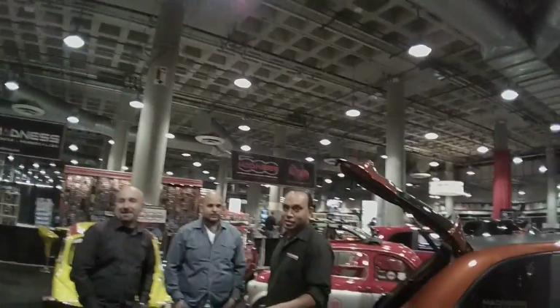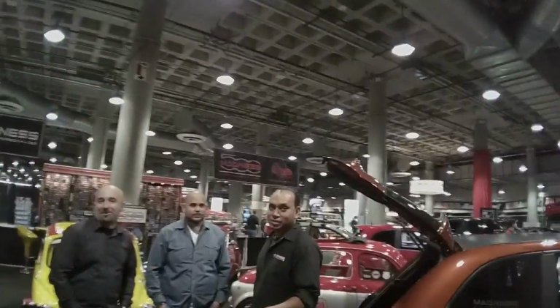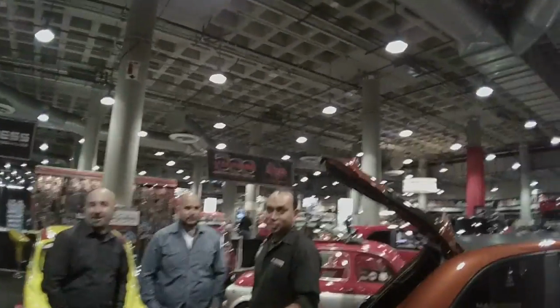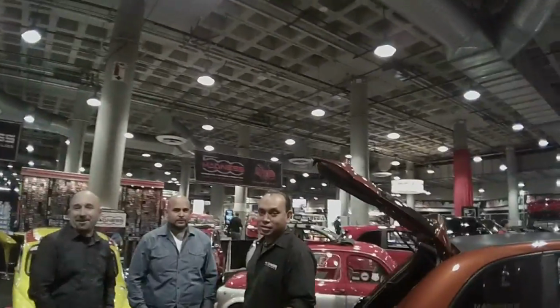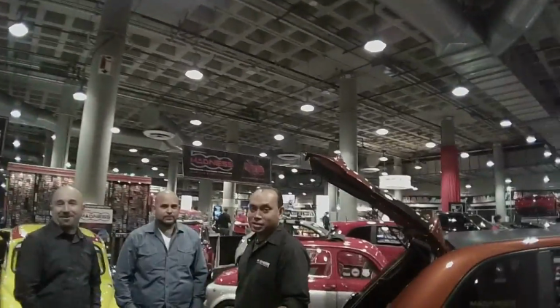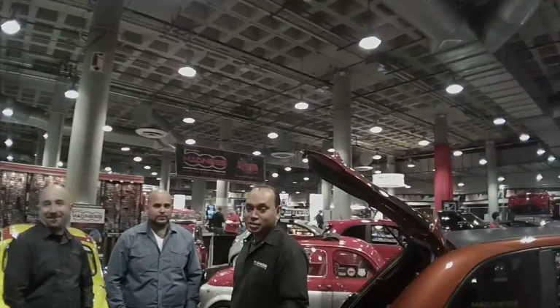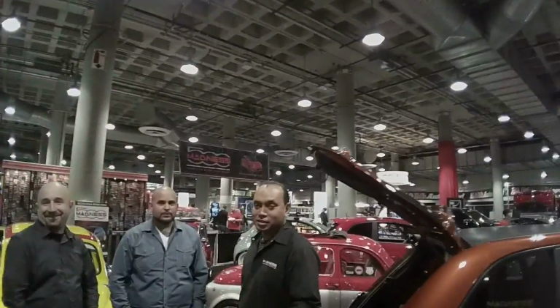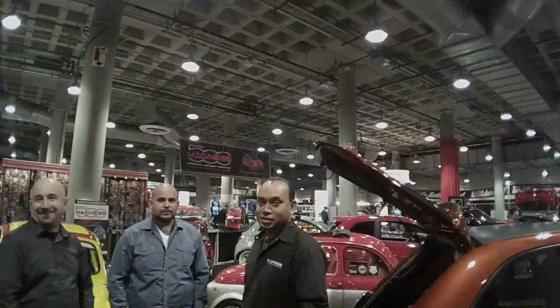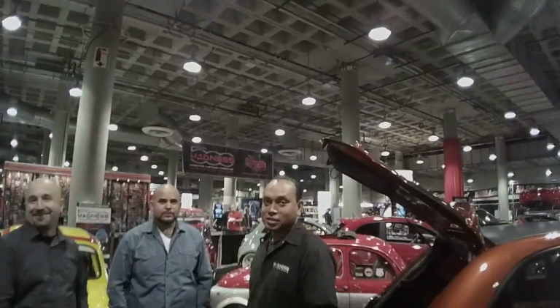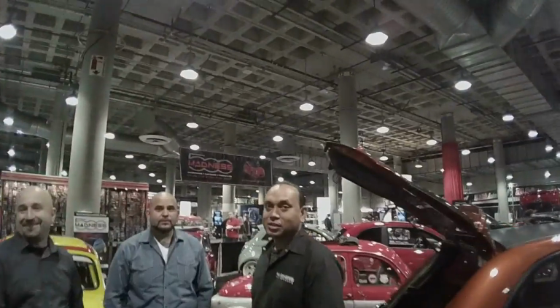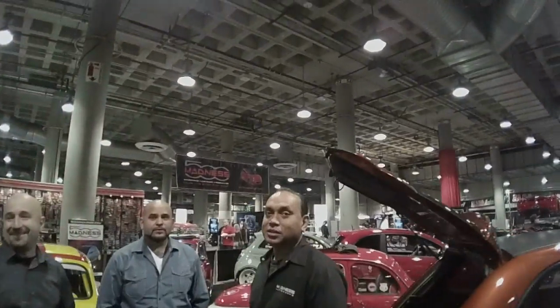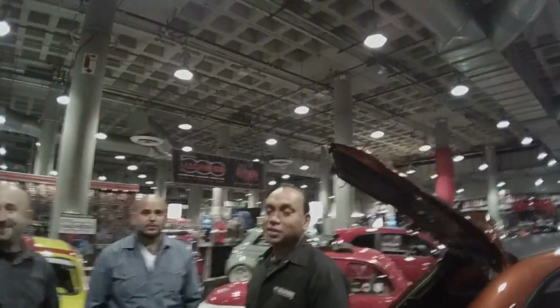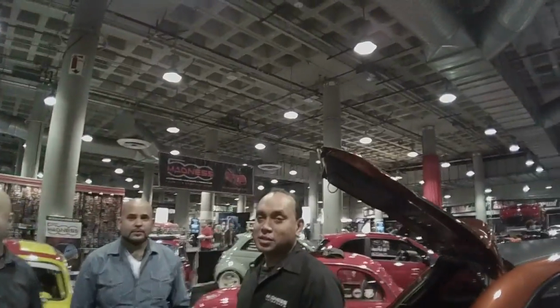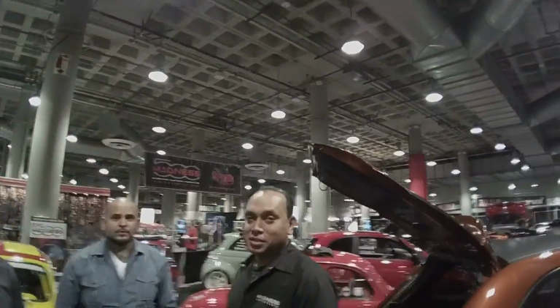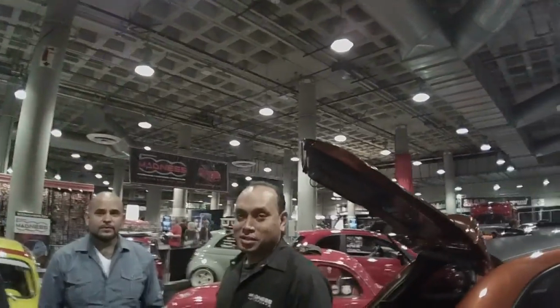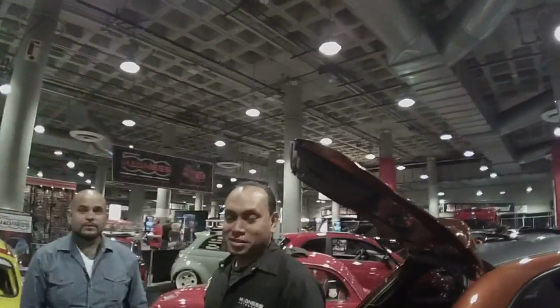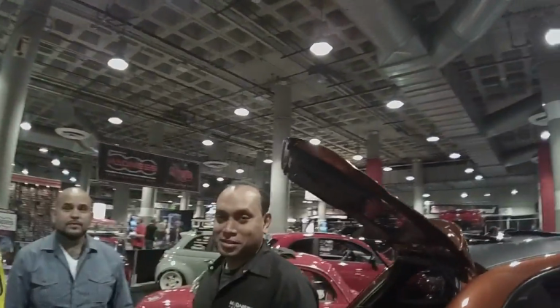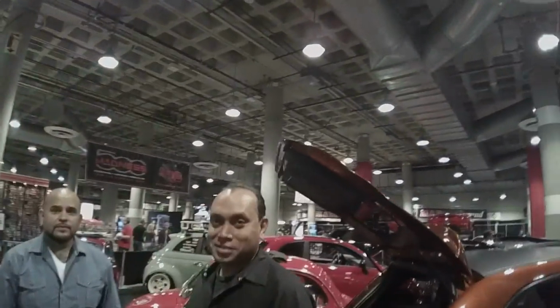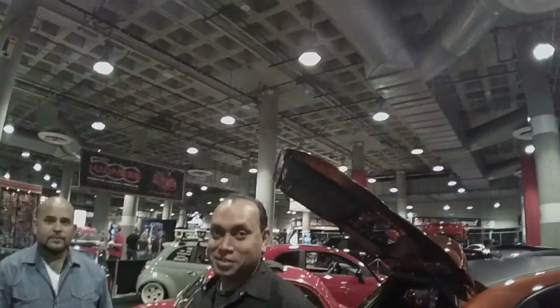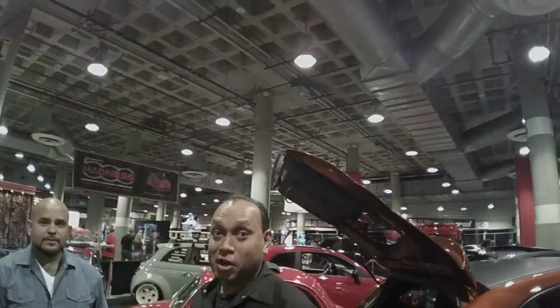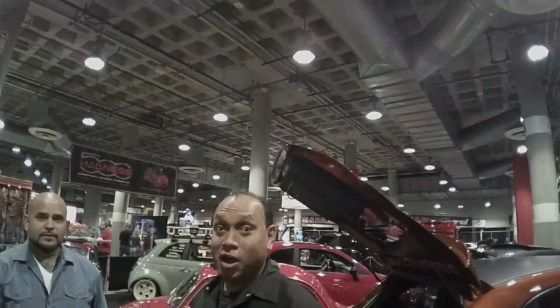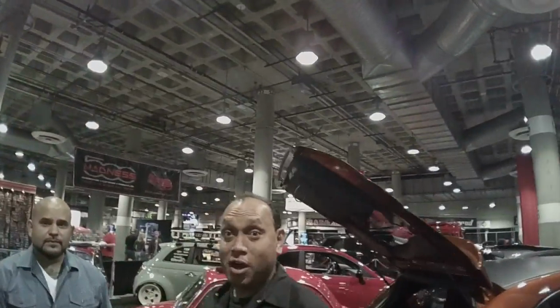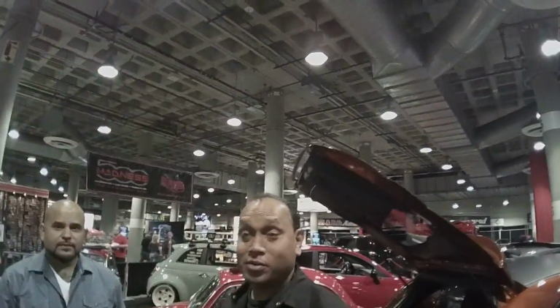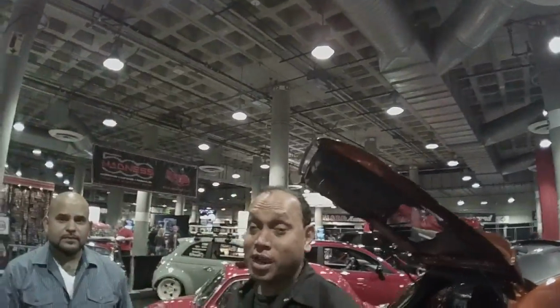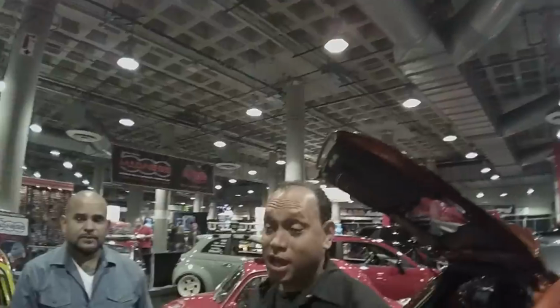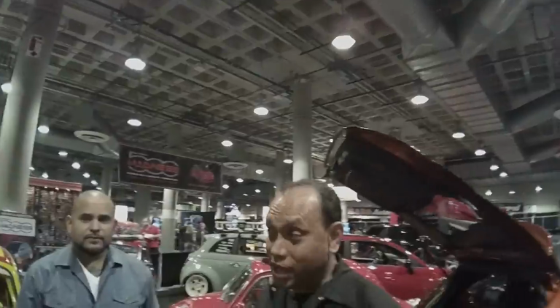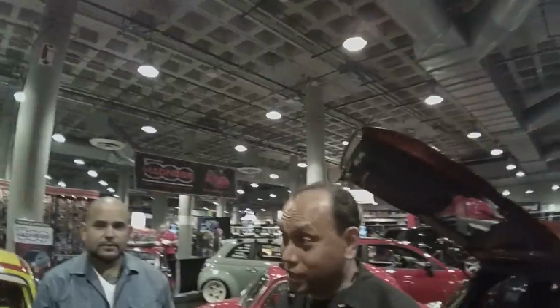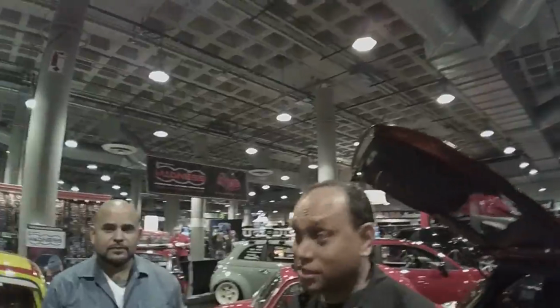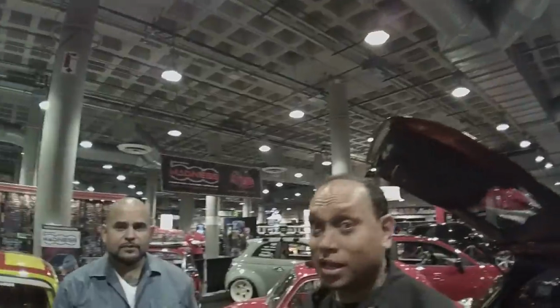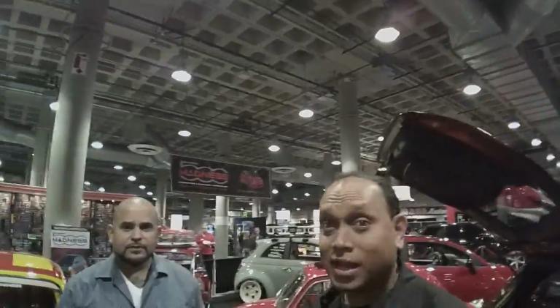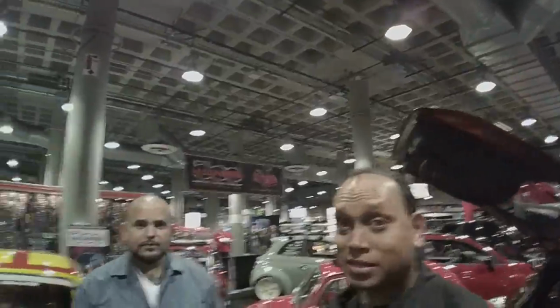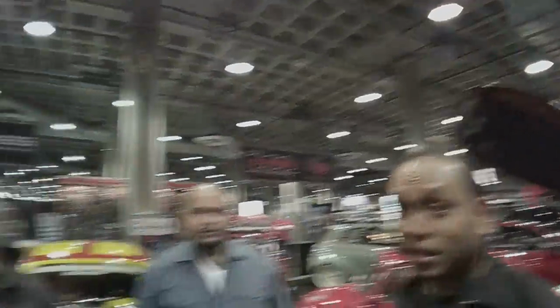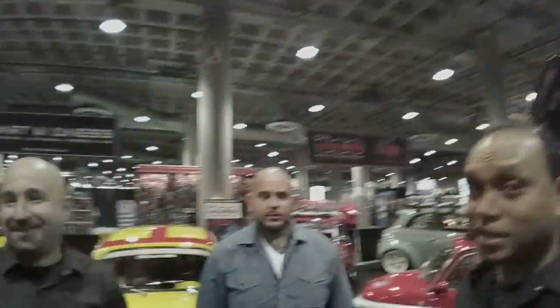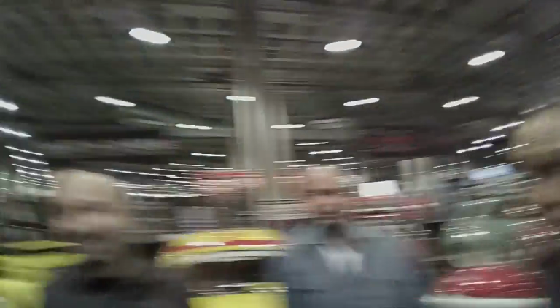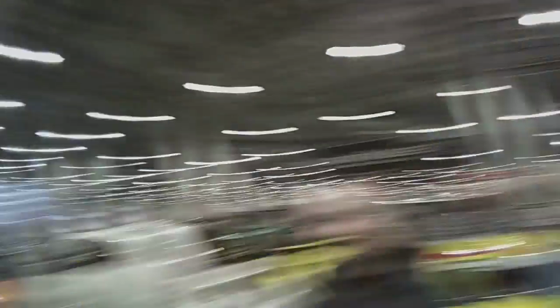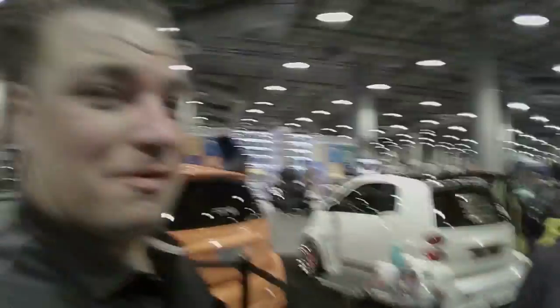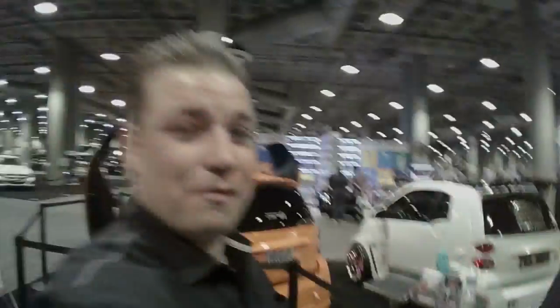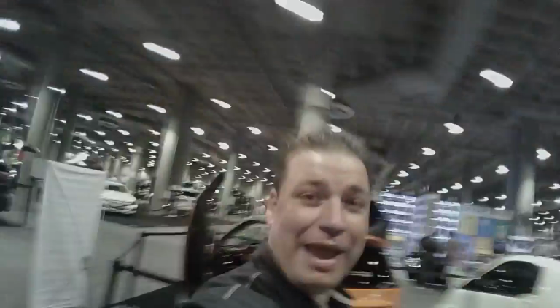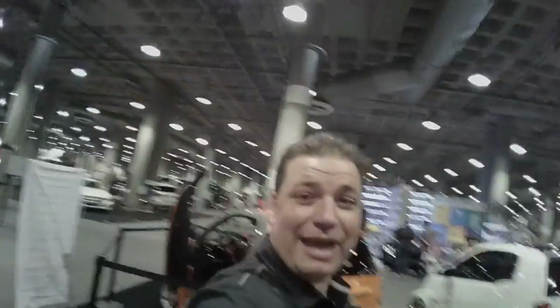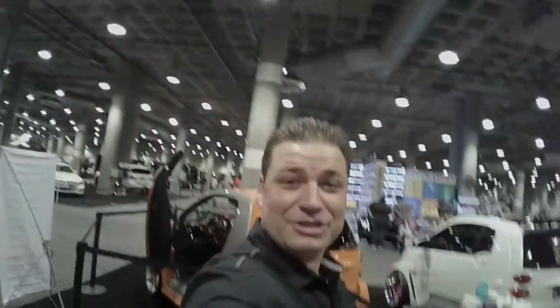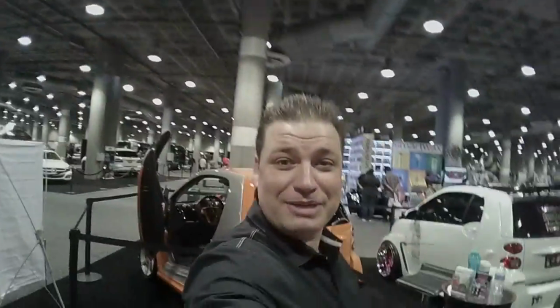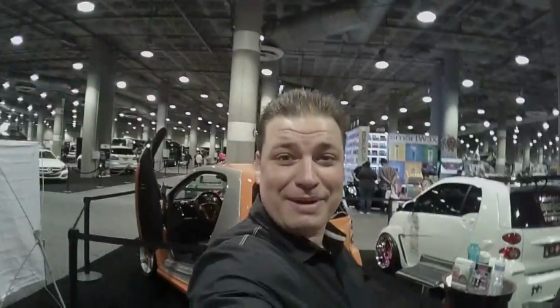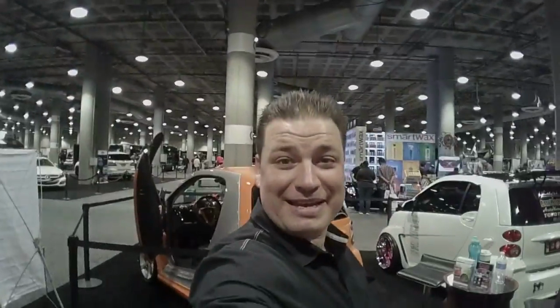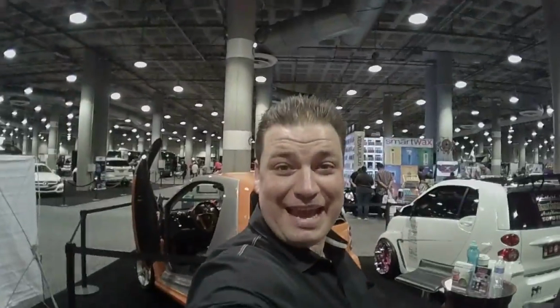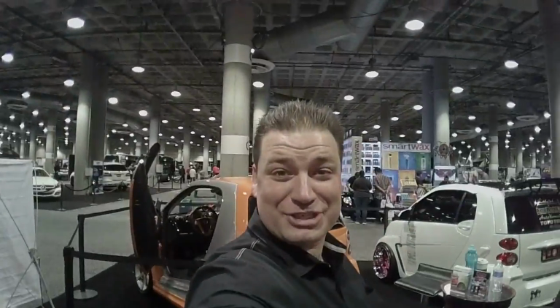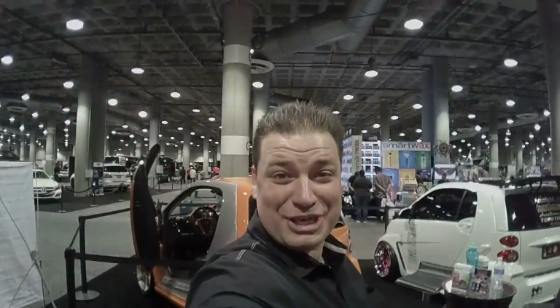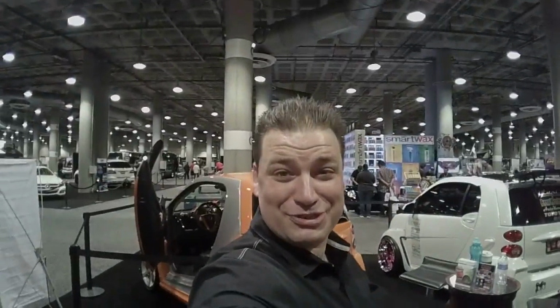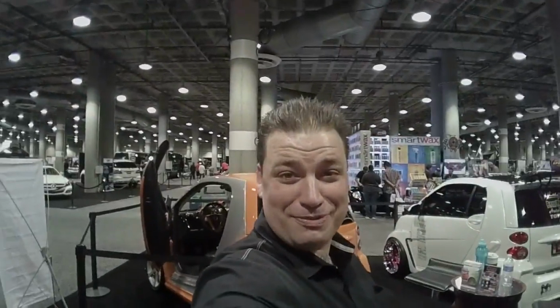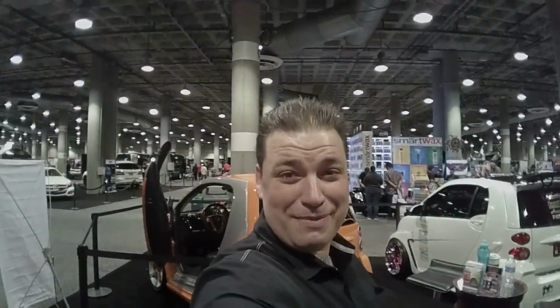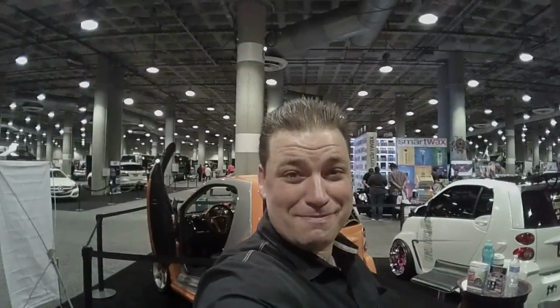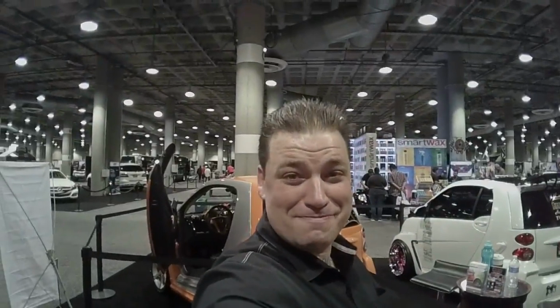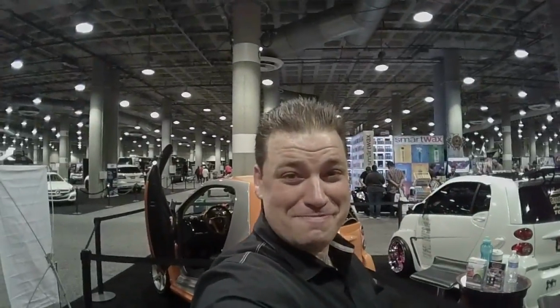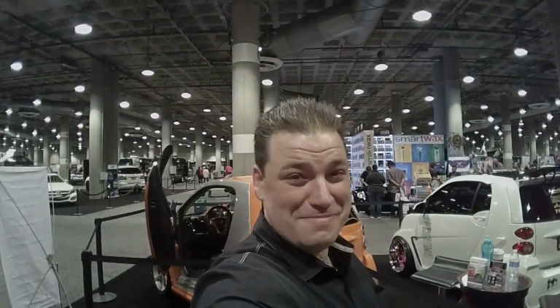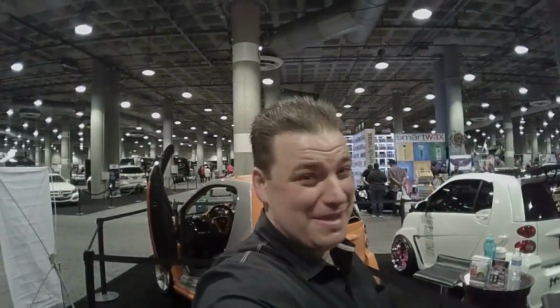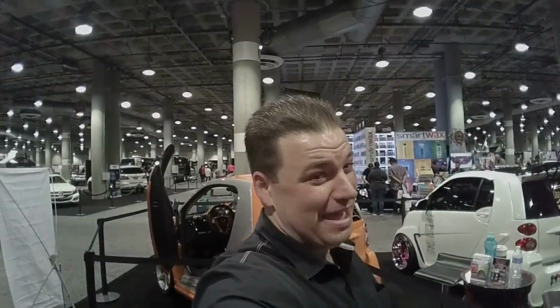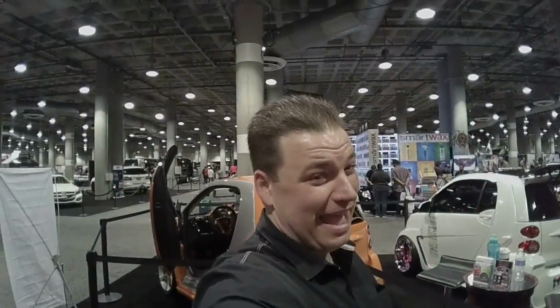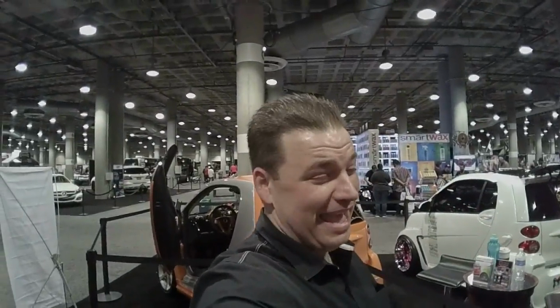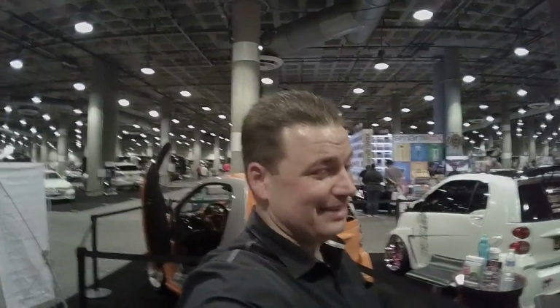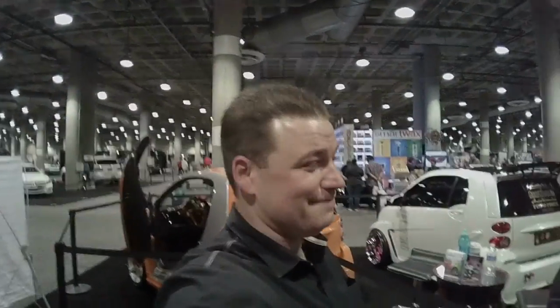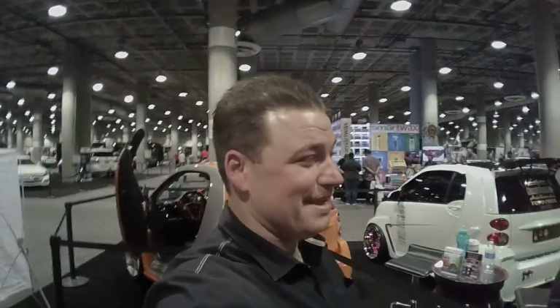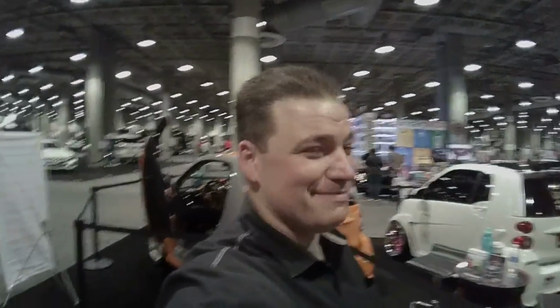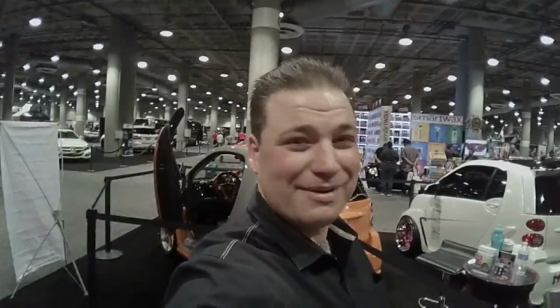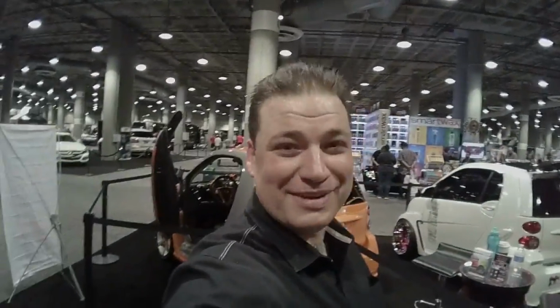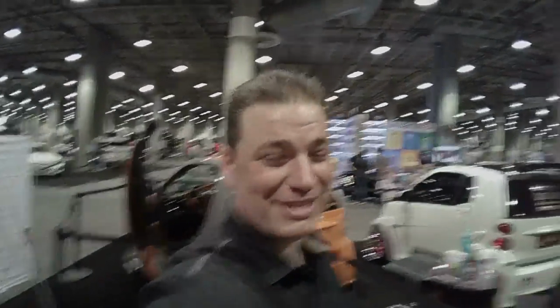Delray Customs YouTube channel. Oh nice, nice, nice. We actually buy dash kits from them — I hate to admit it, but we do.